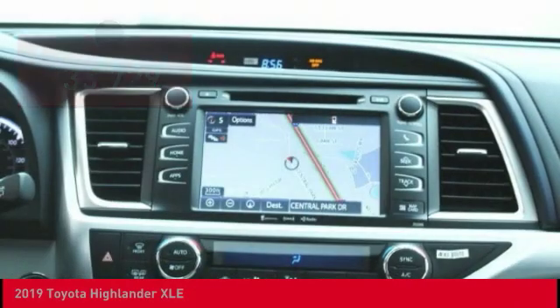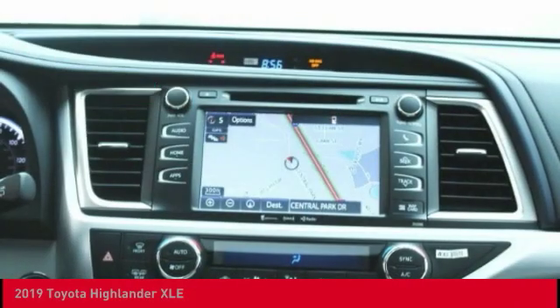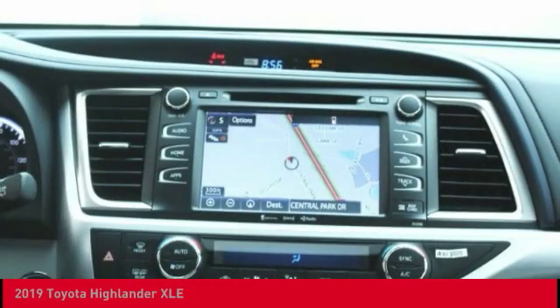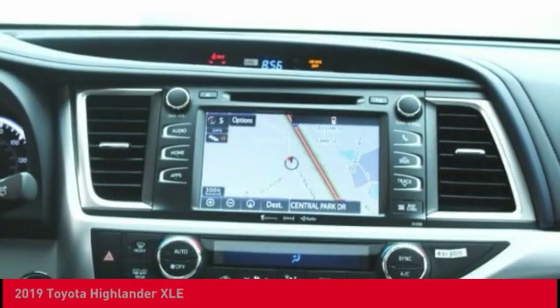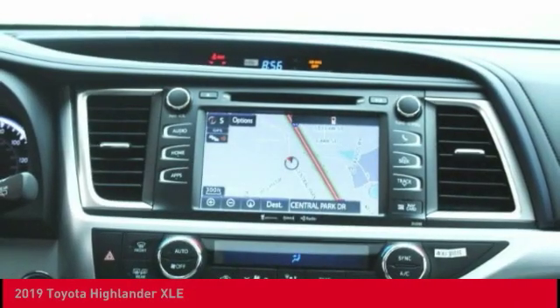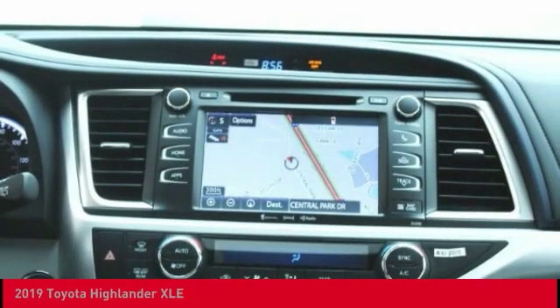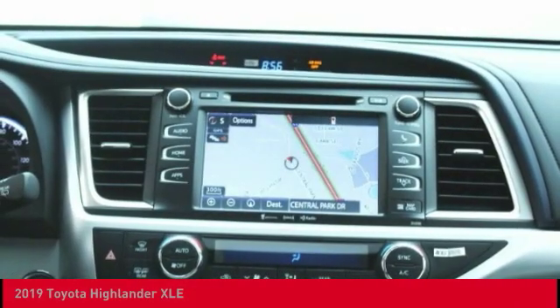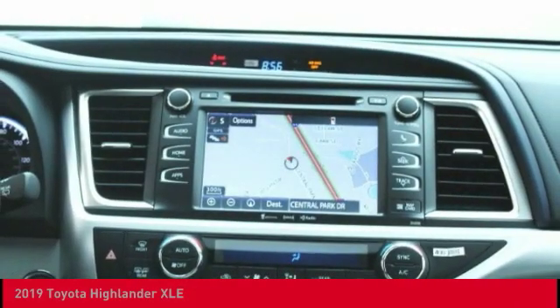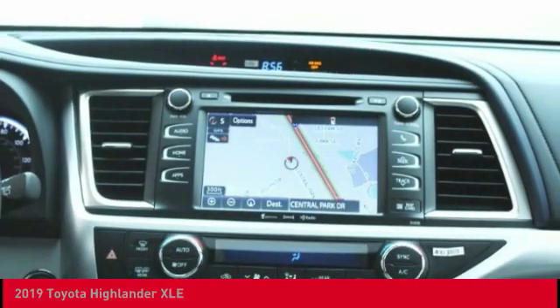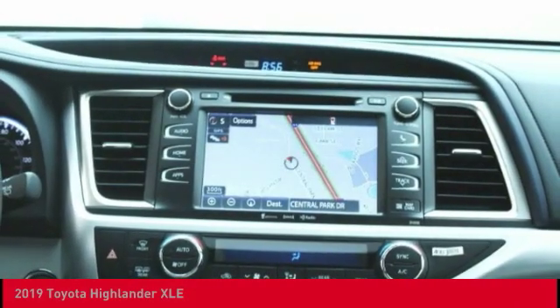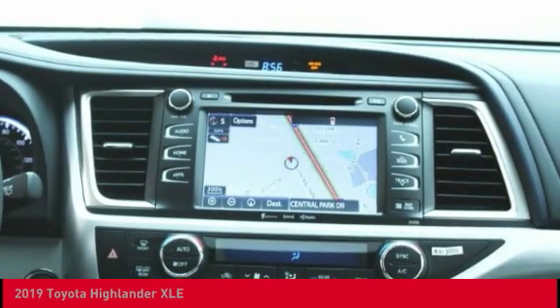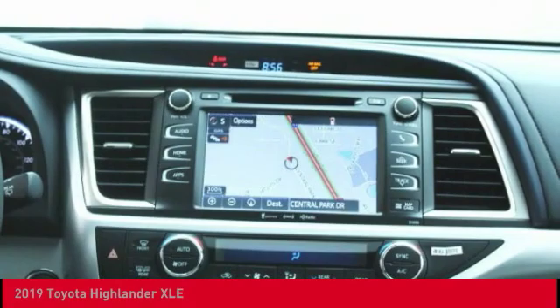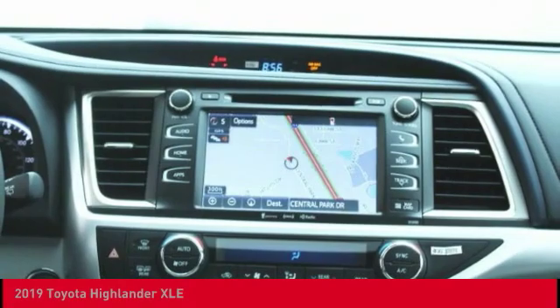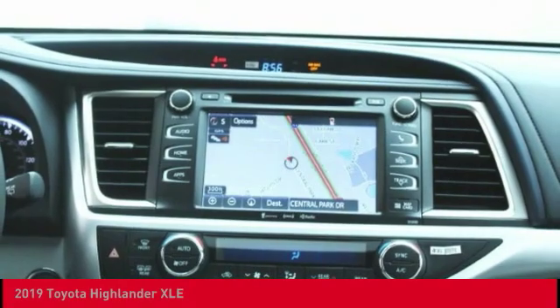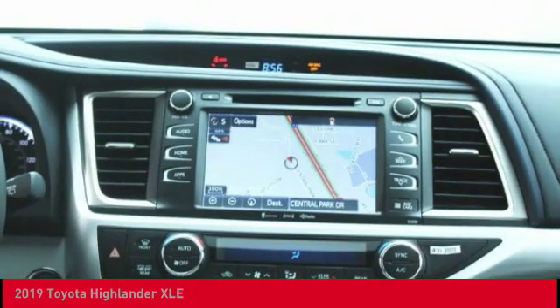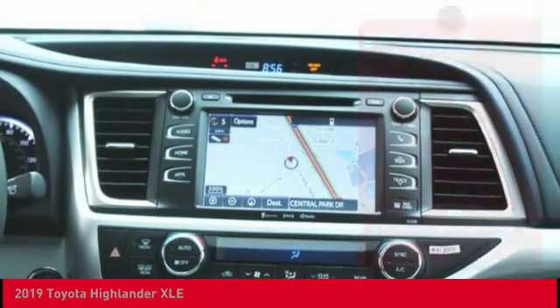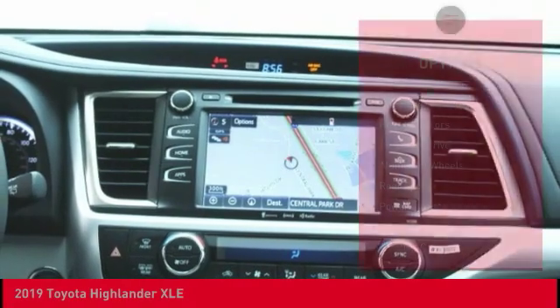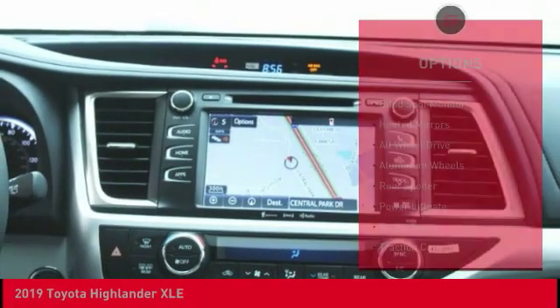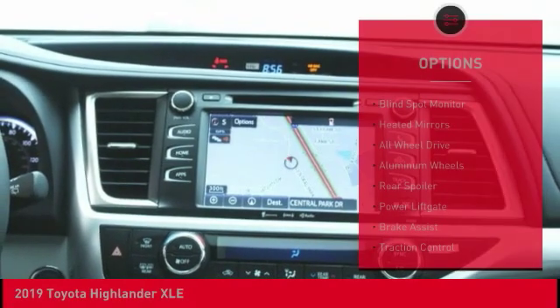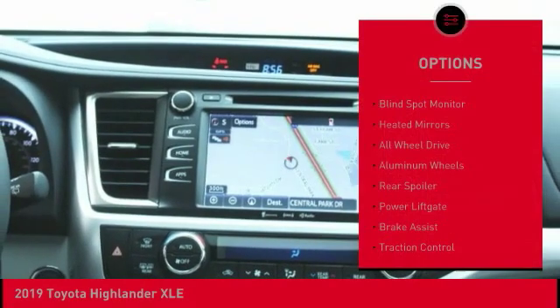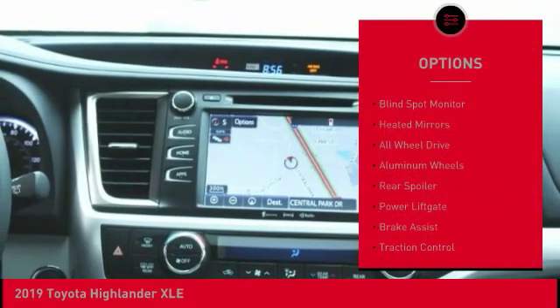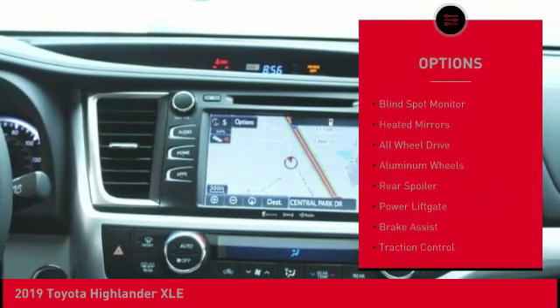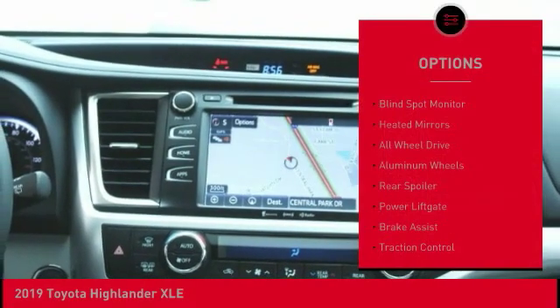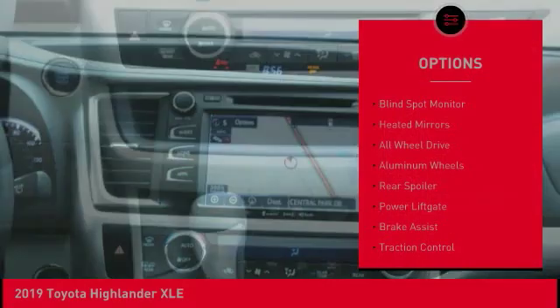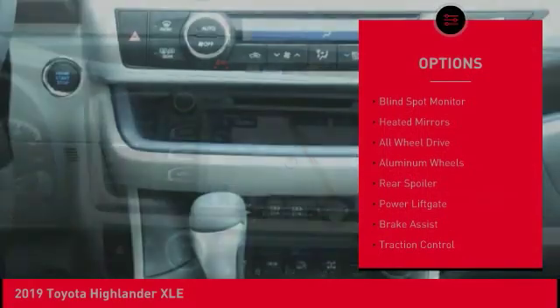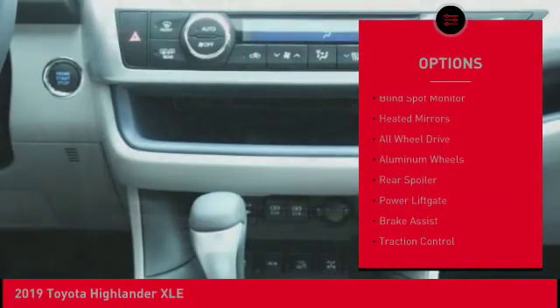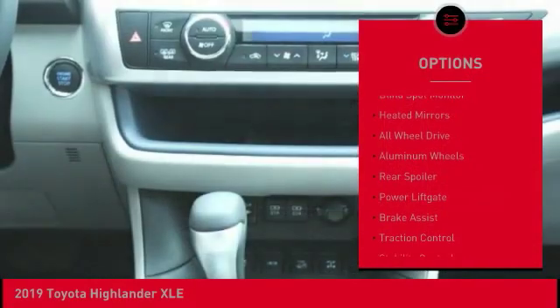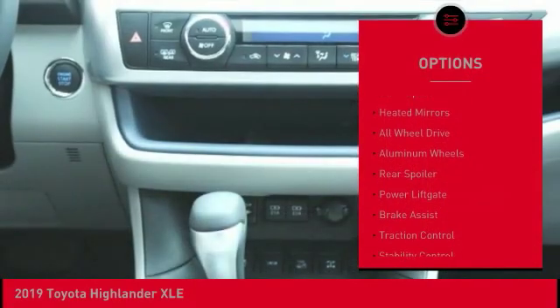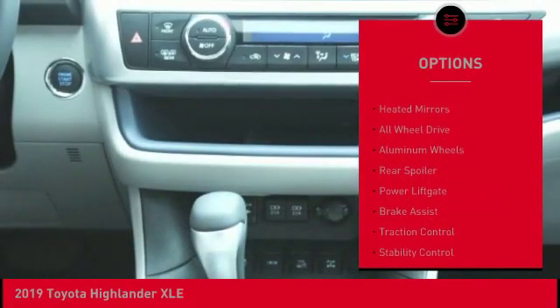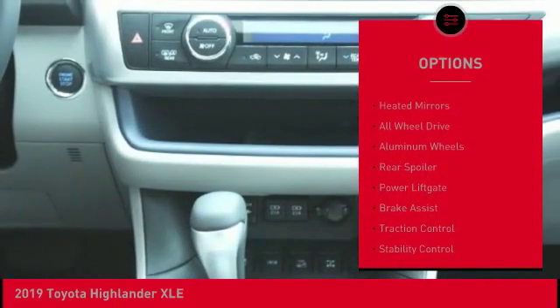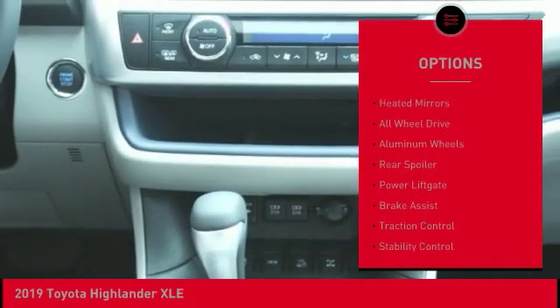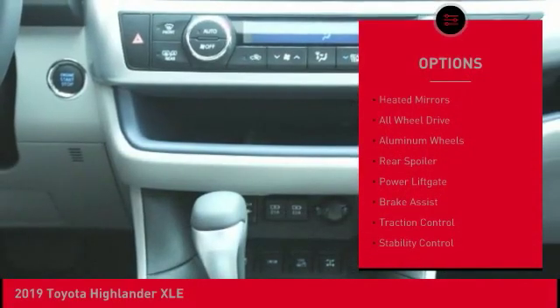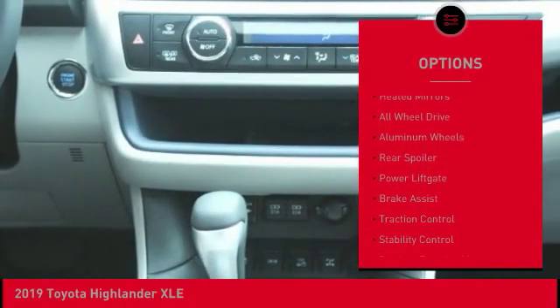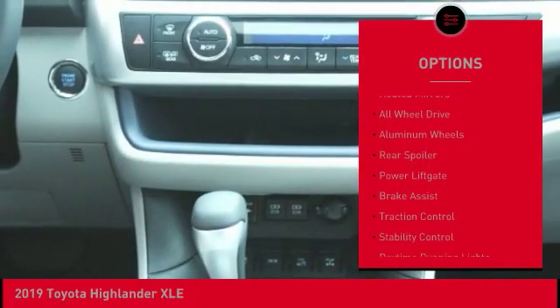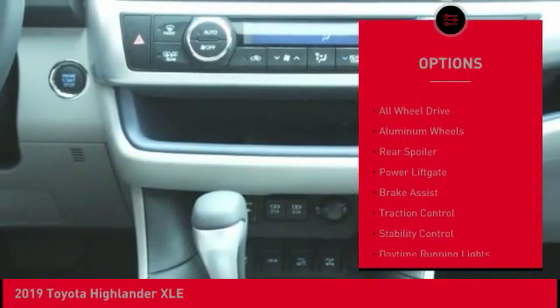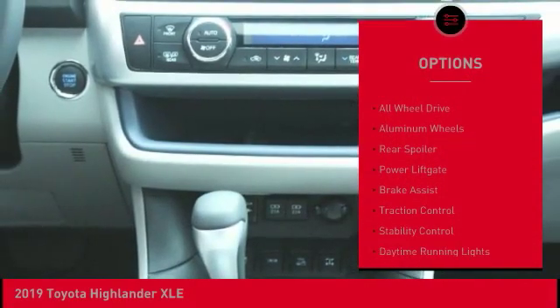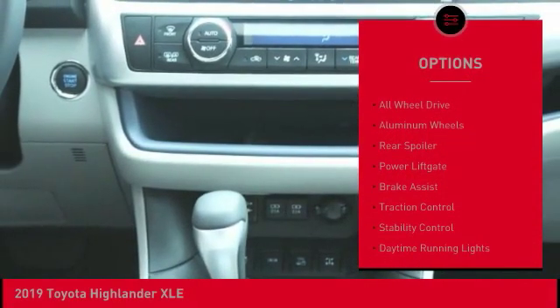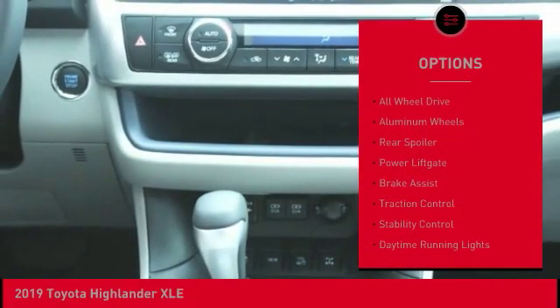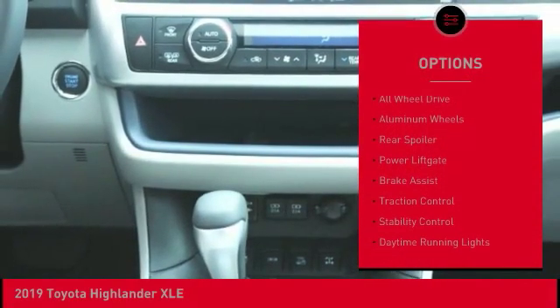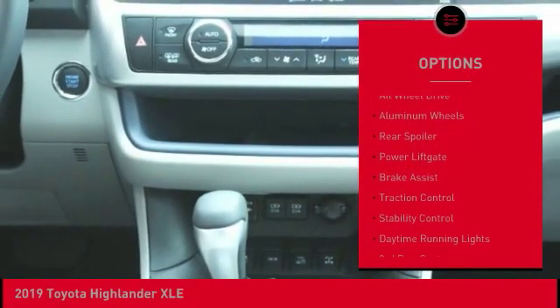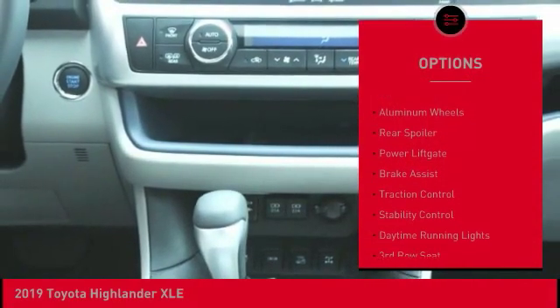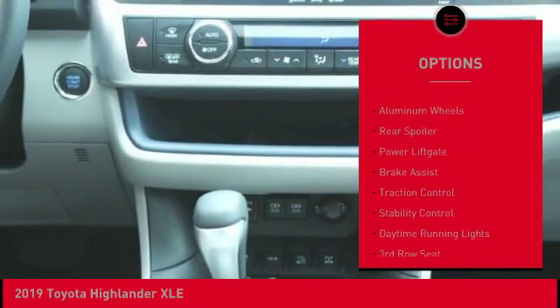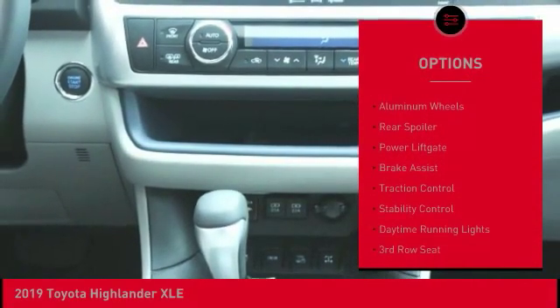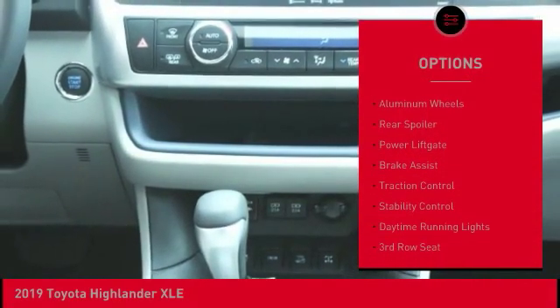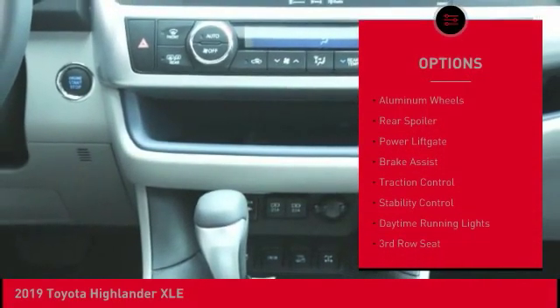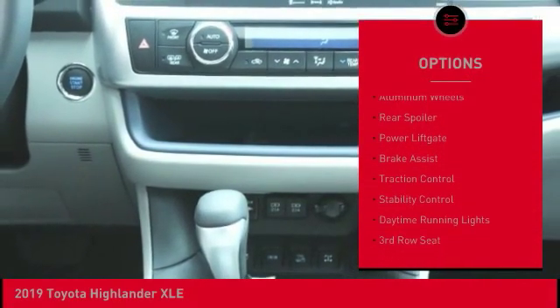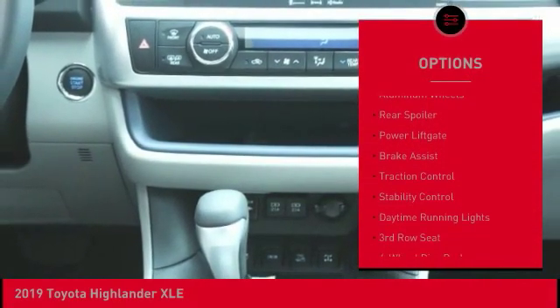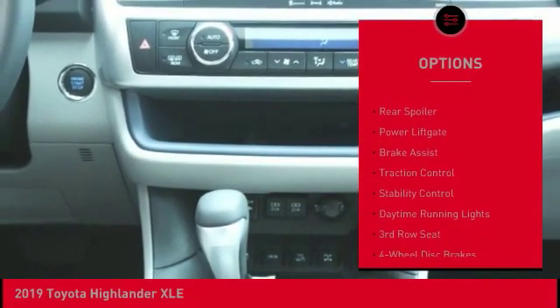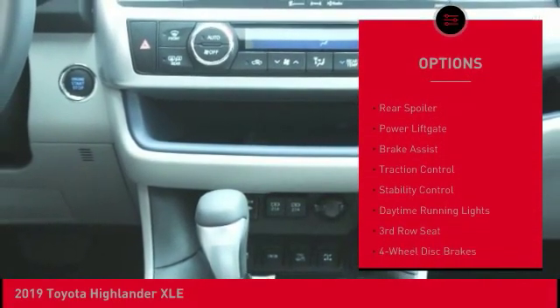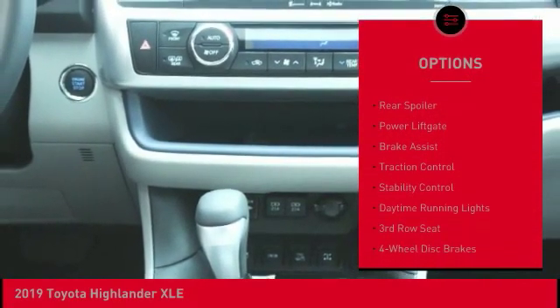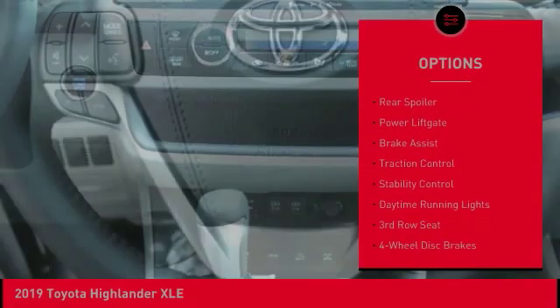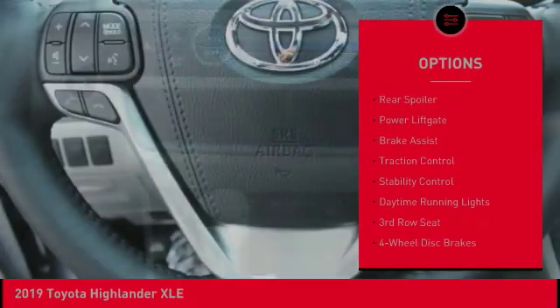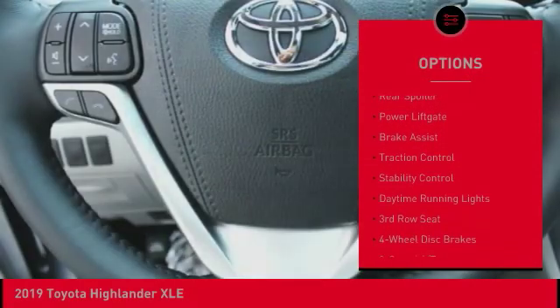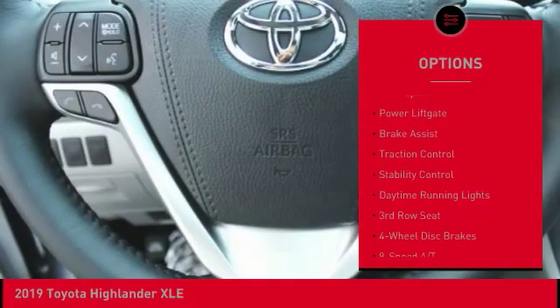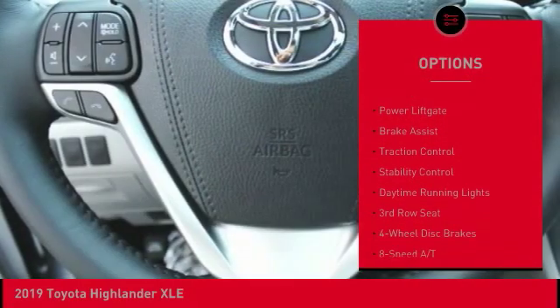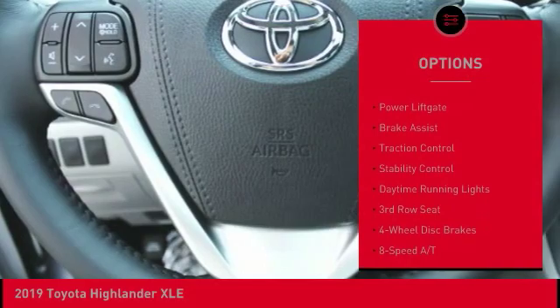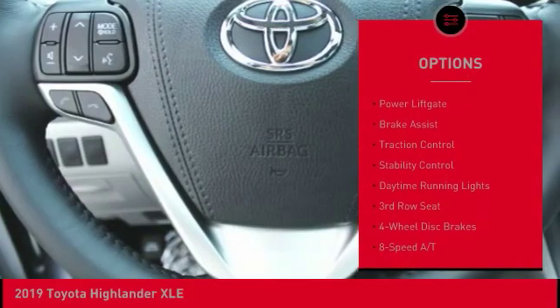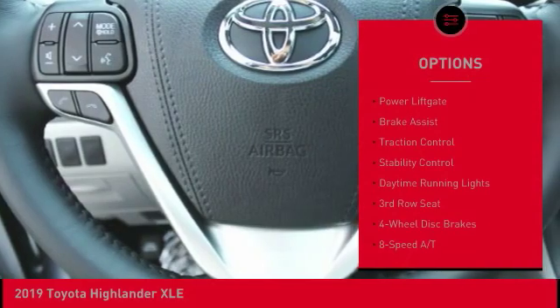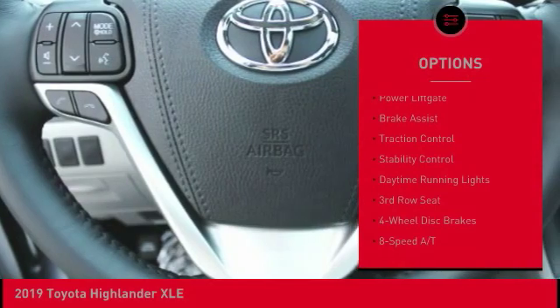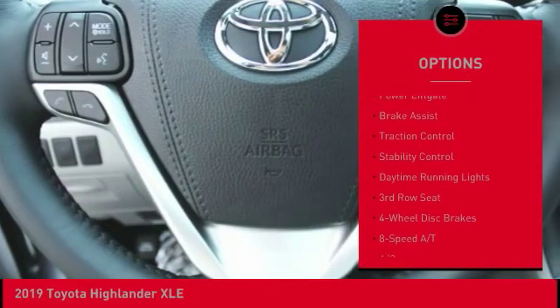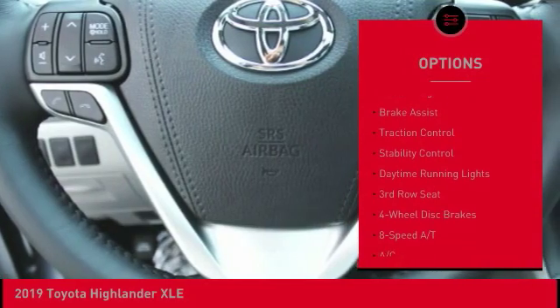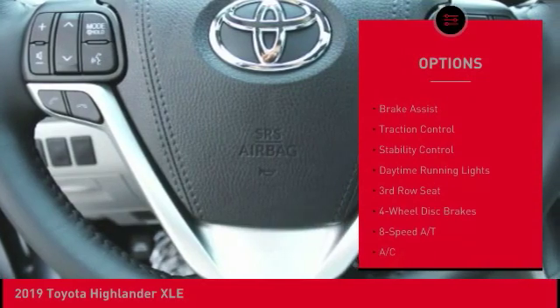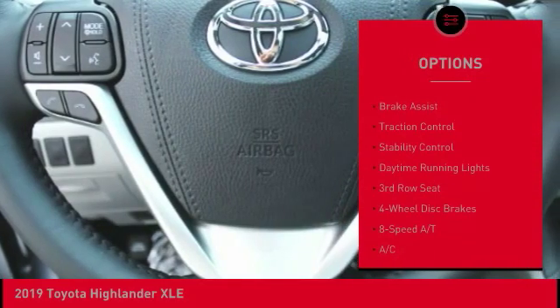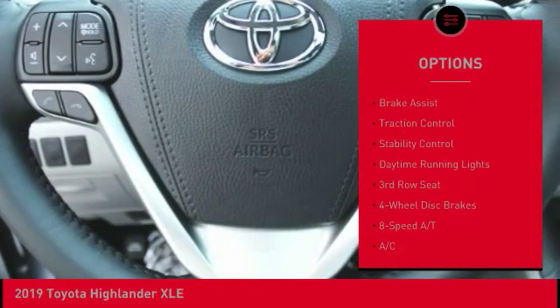Here are some of this vehicle's great options: blind spot monitor, heated mirrors, all-wheel drive, aluminum wheels, rear spoiler.